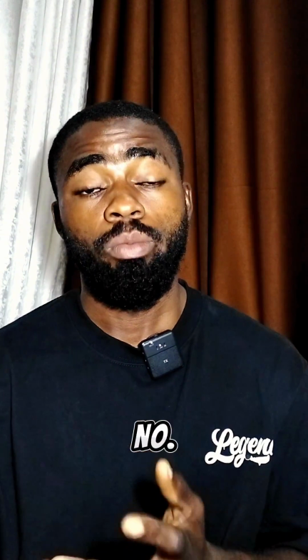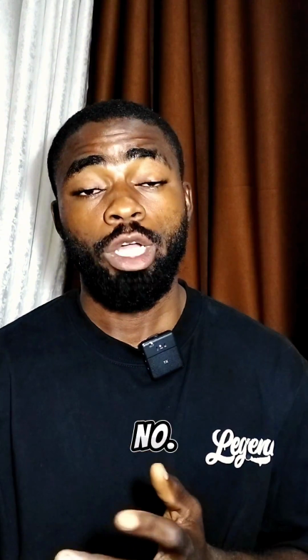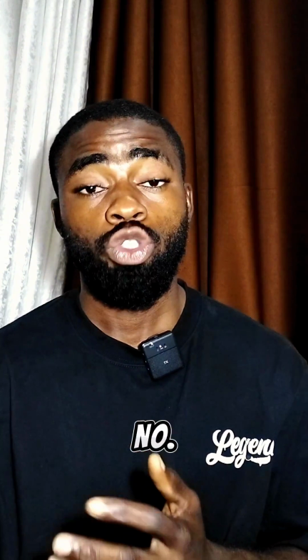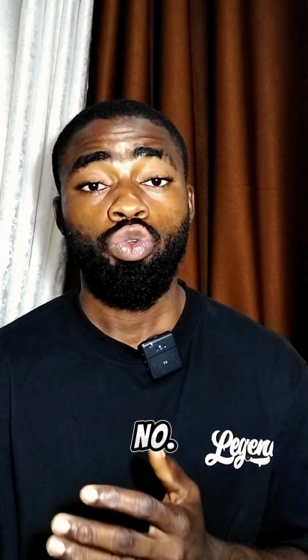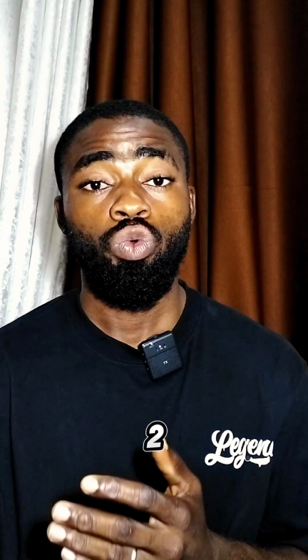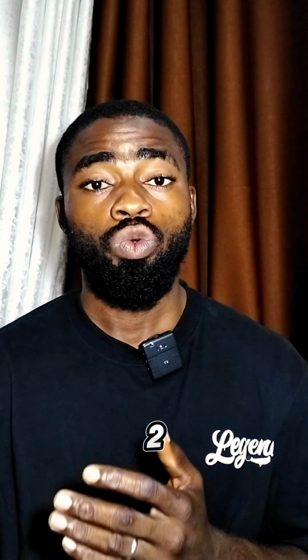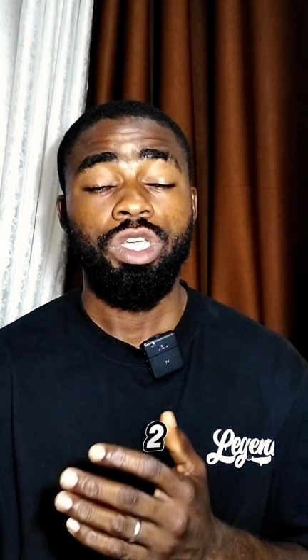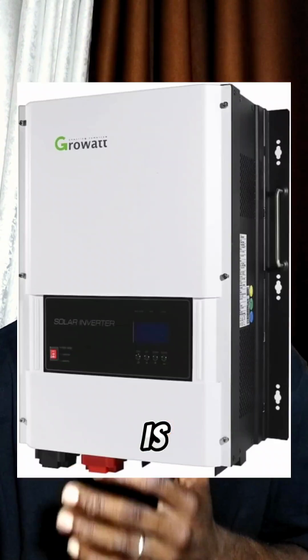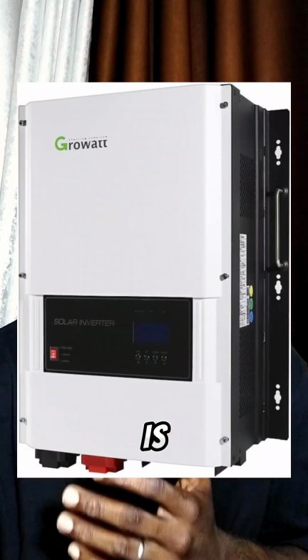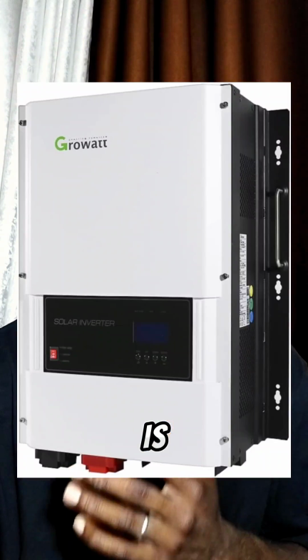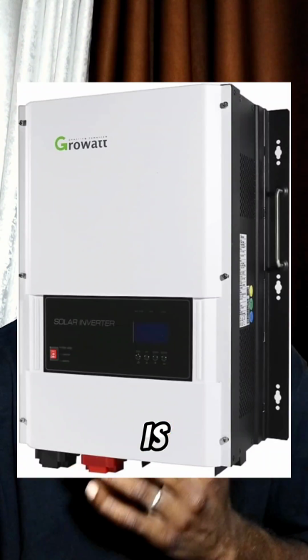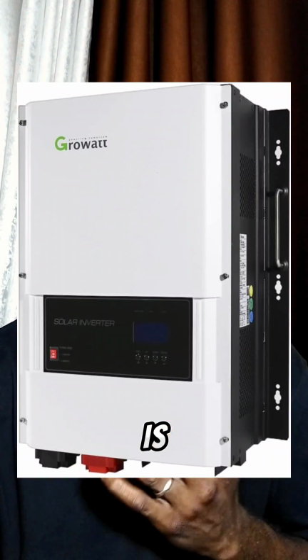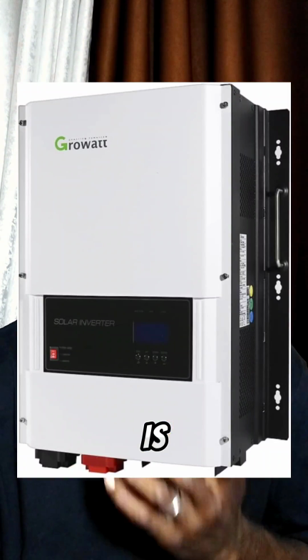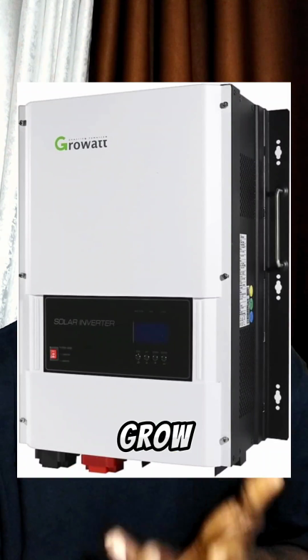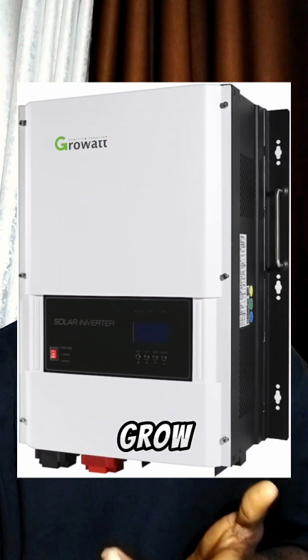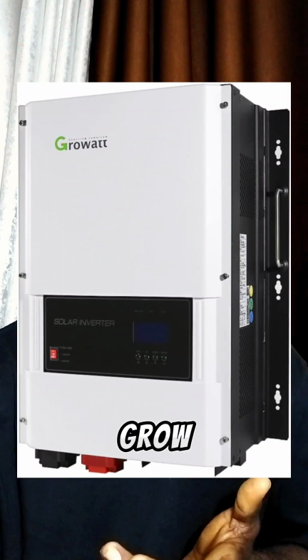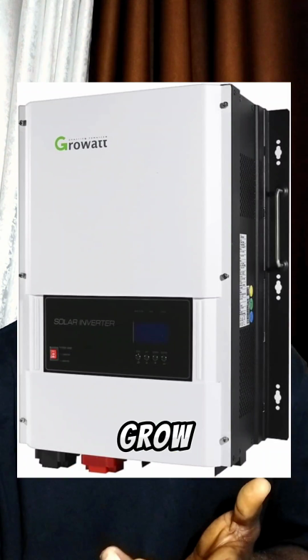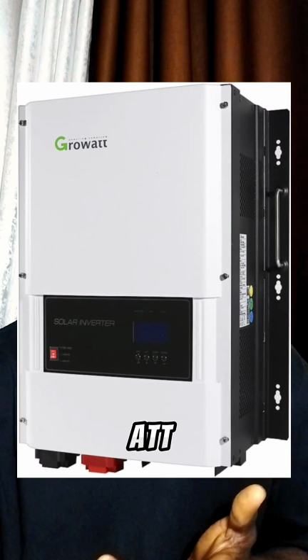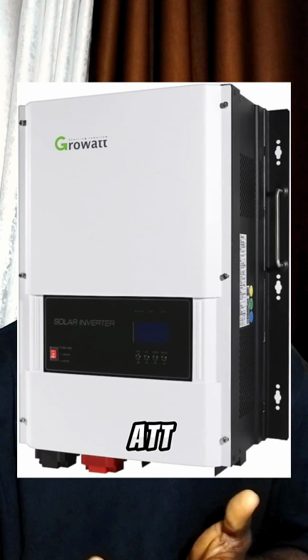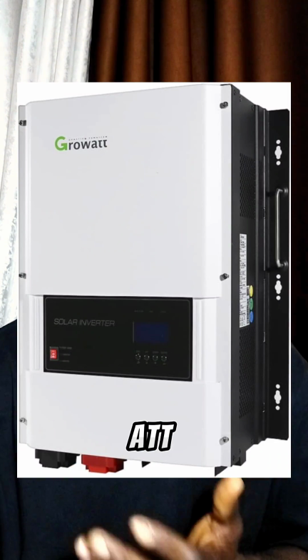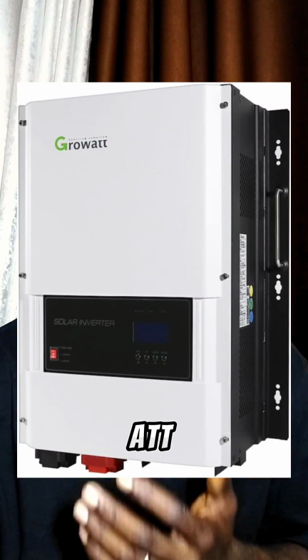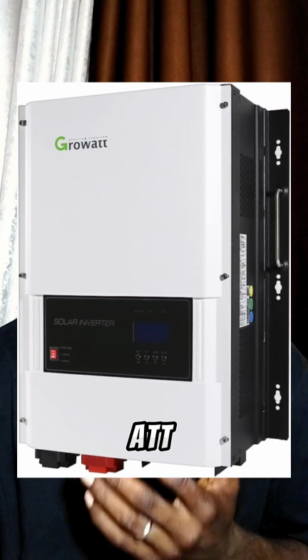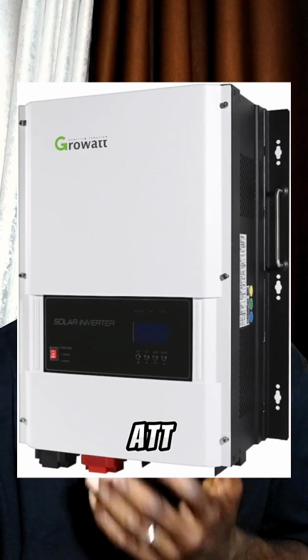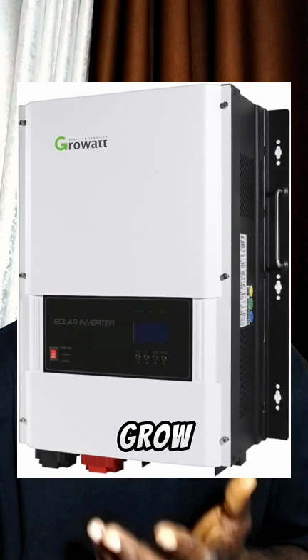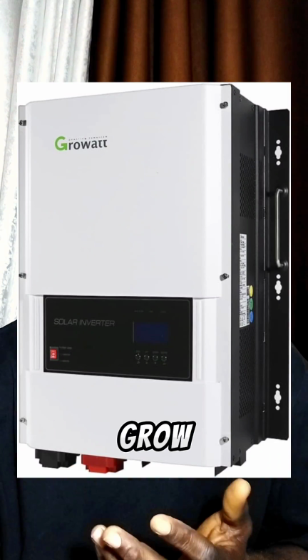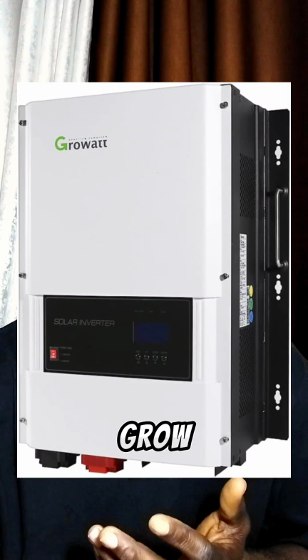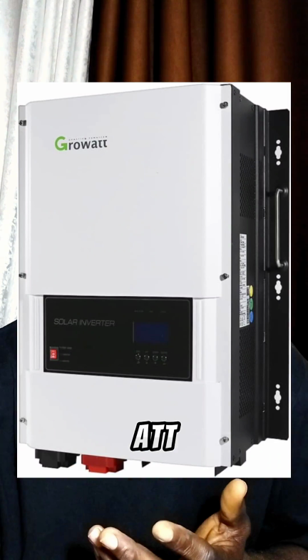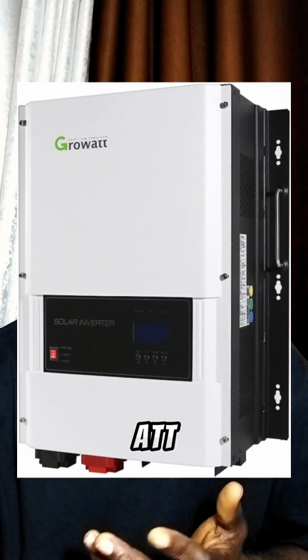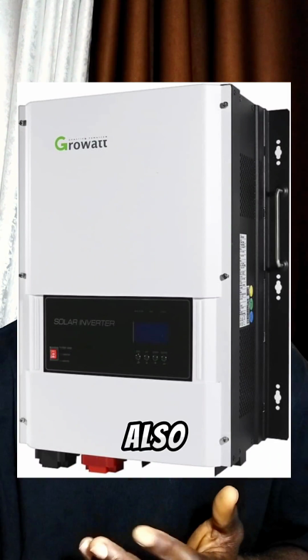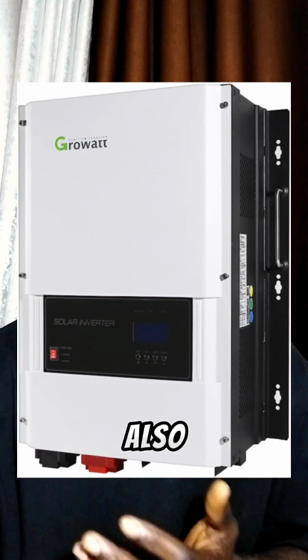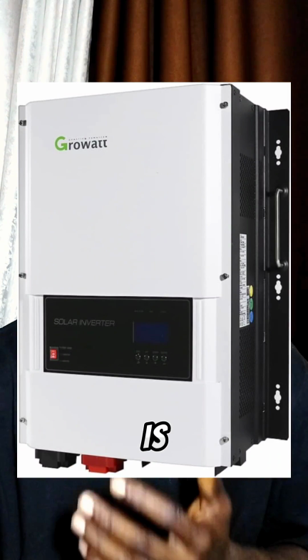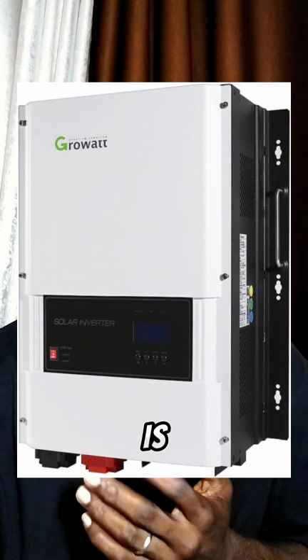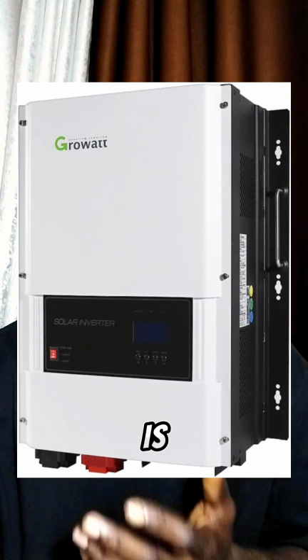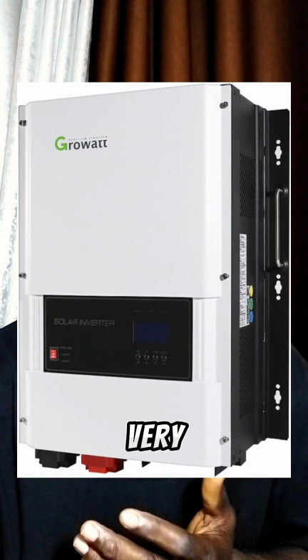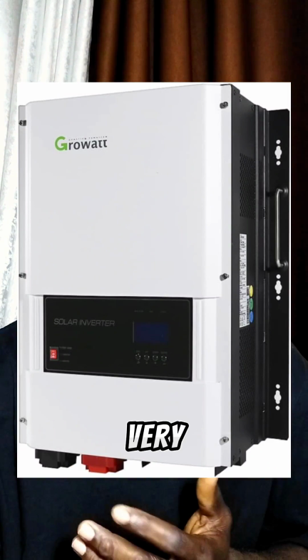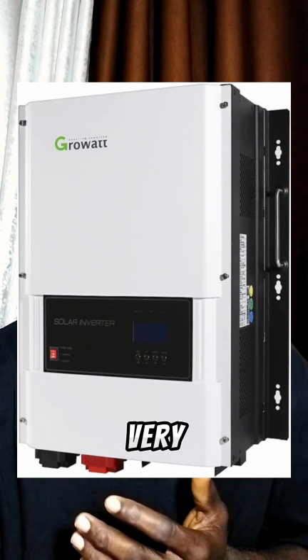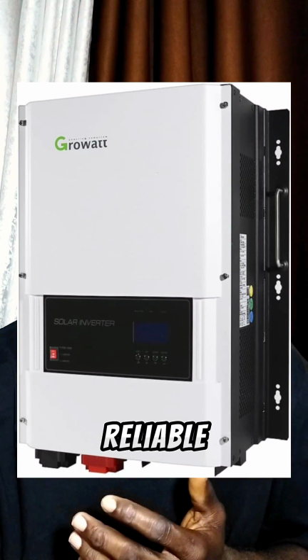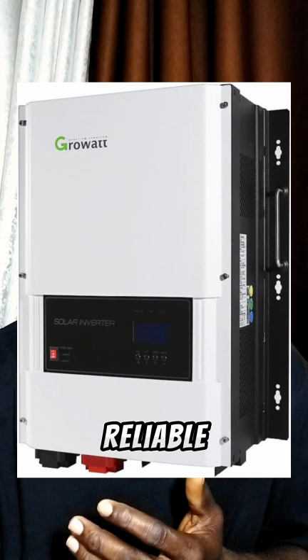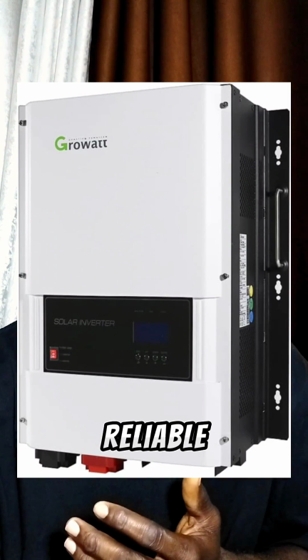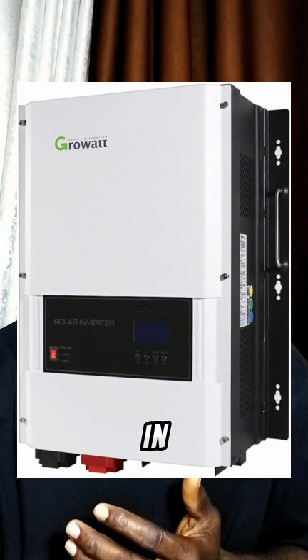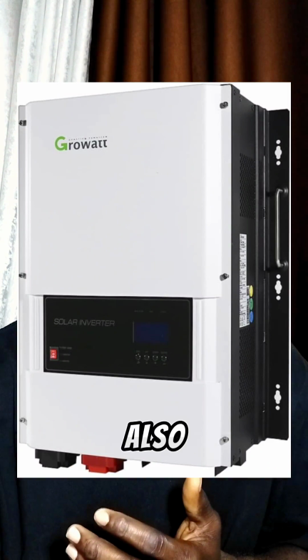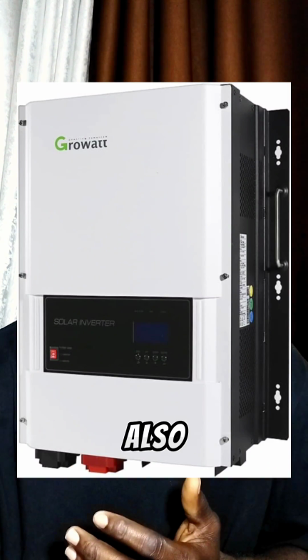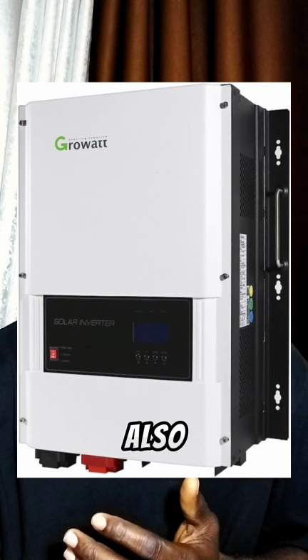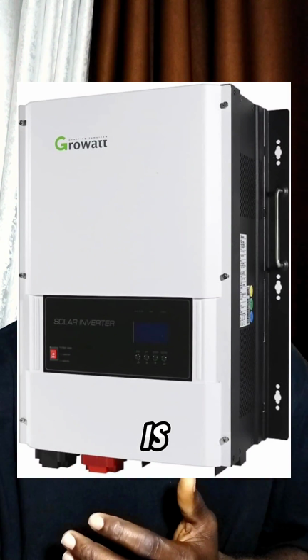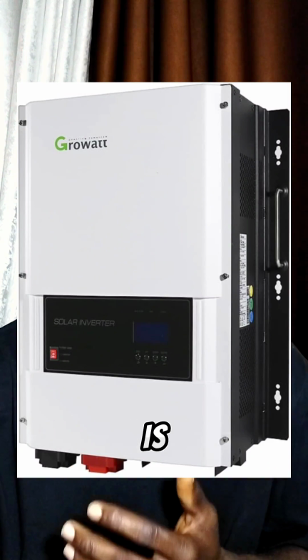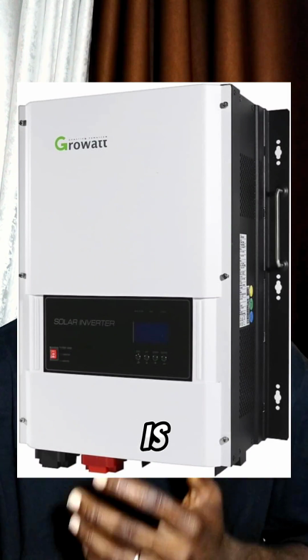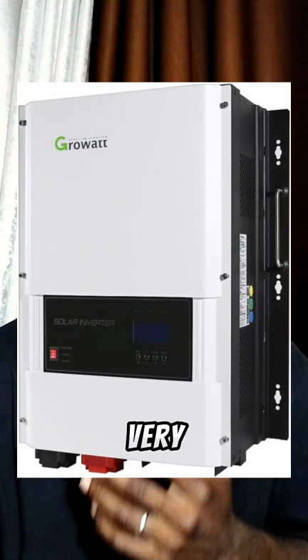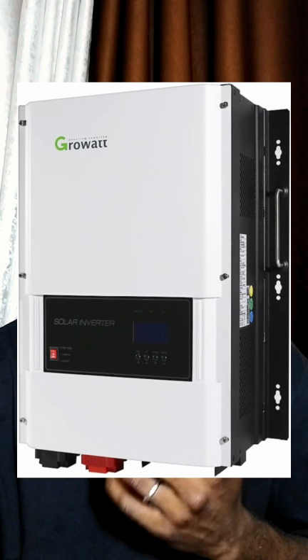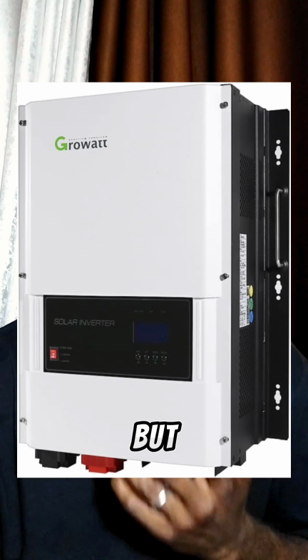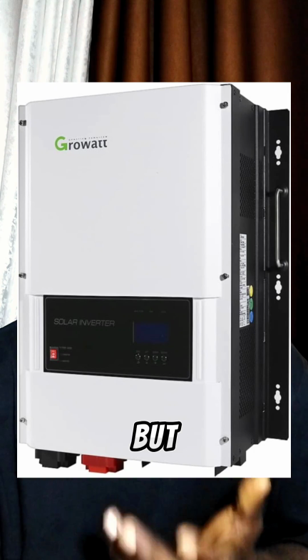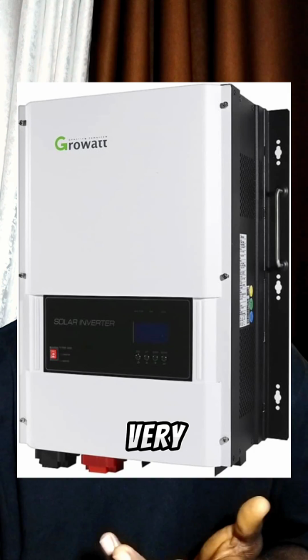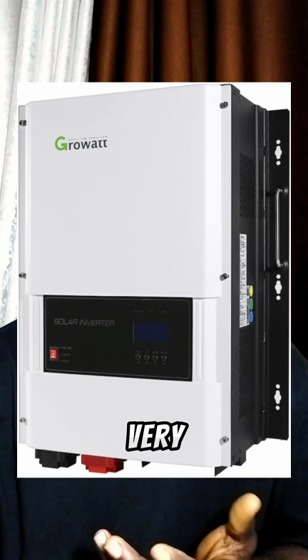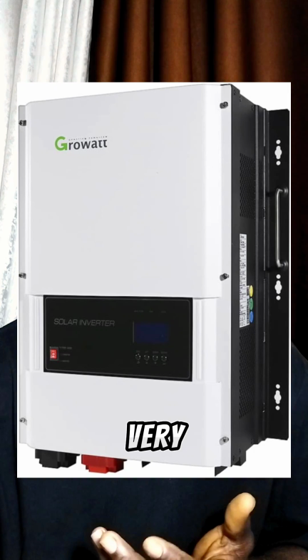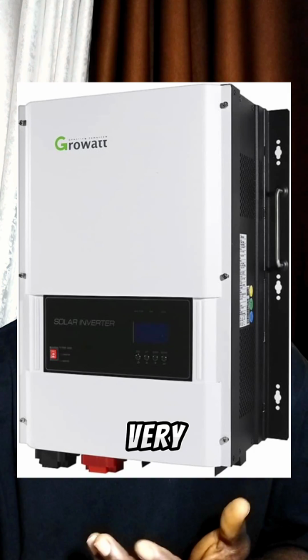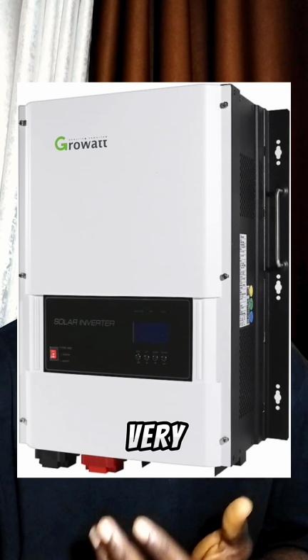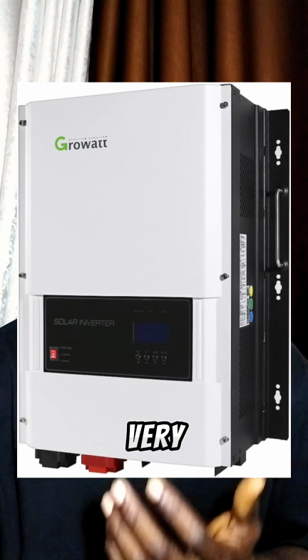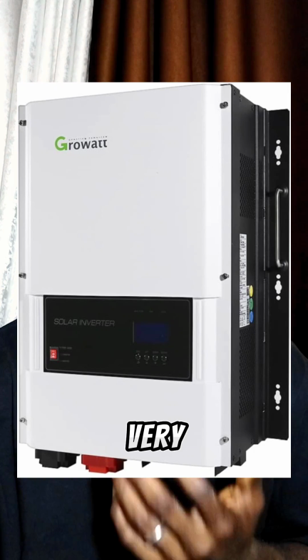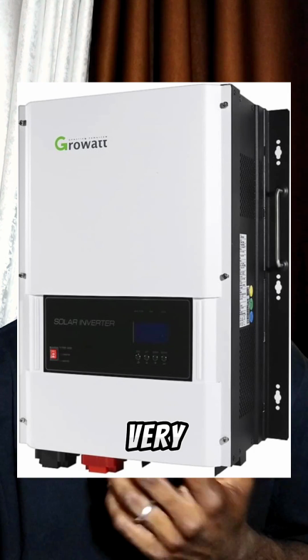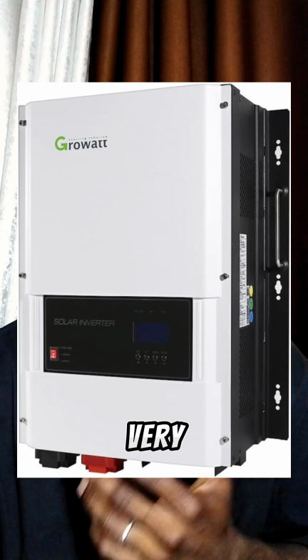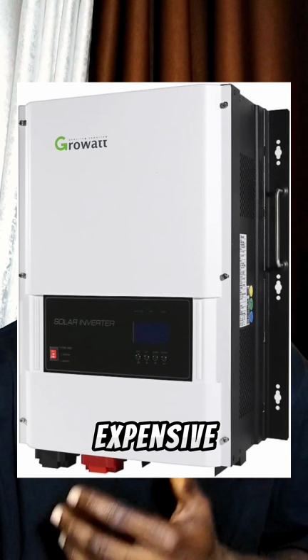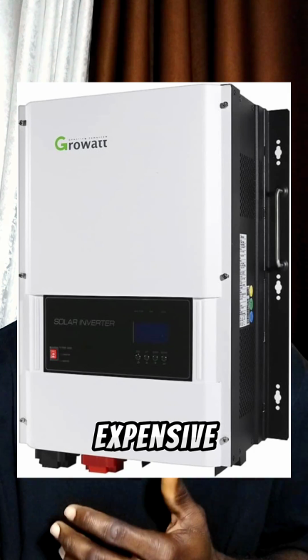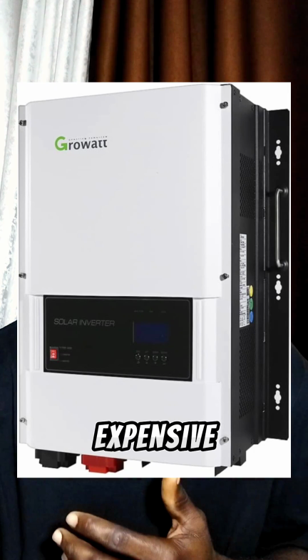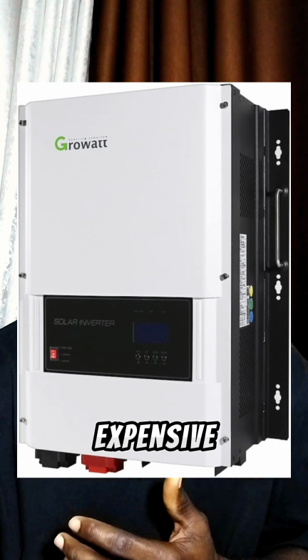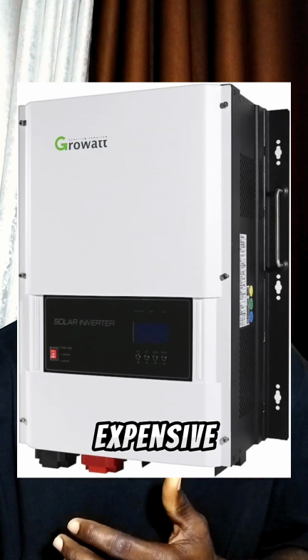Number two is Growat. Growat is also a very reliable inverter, but very, very expensive.